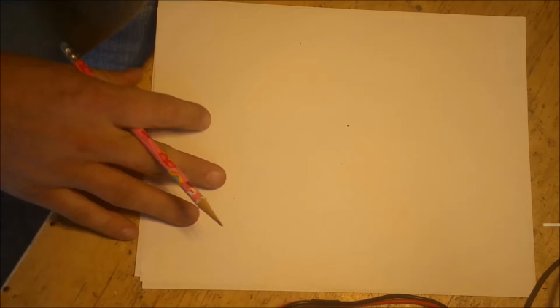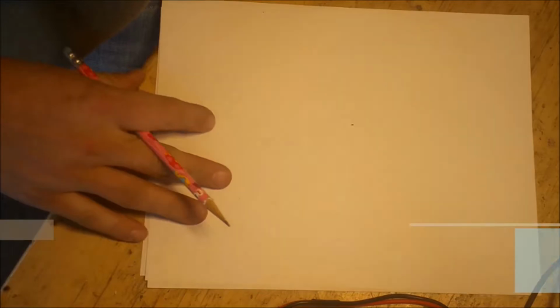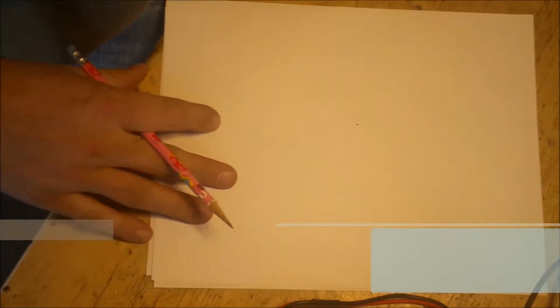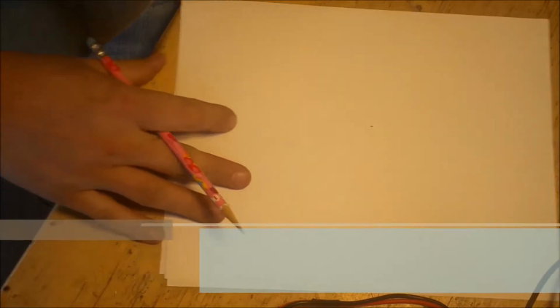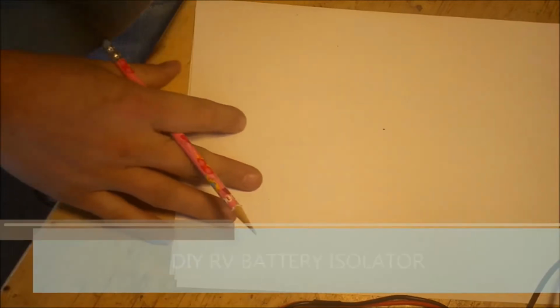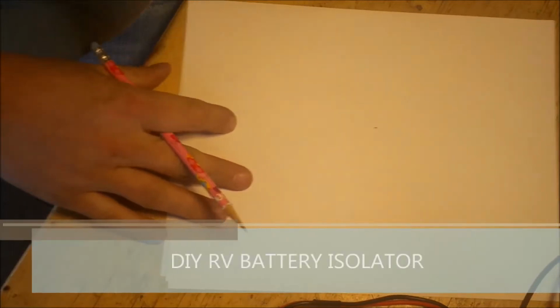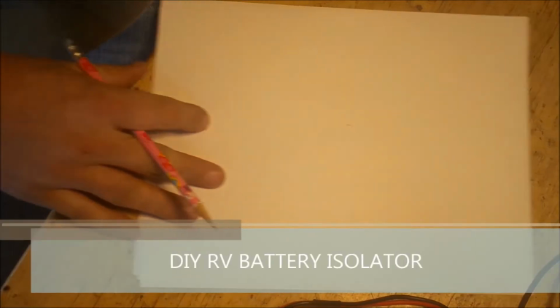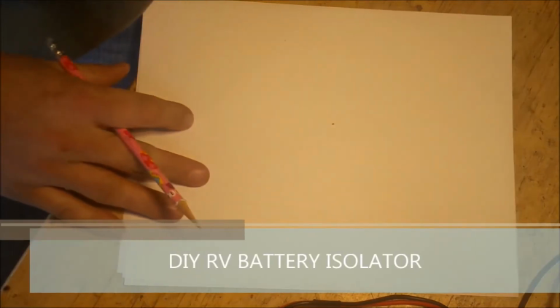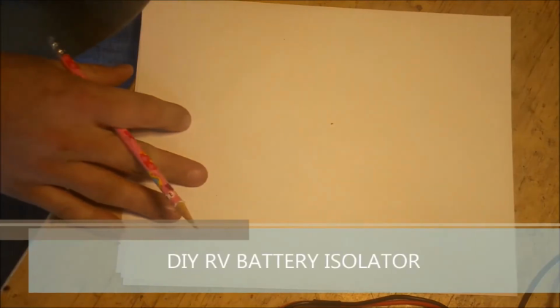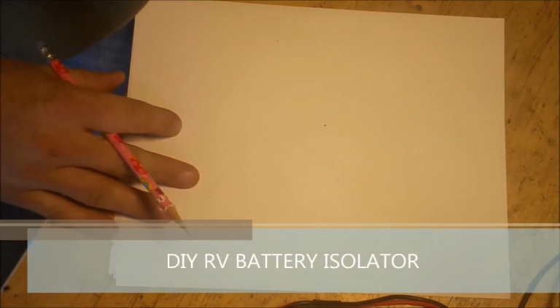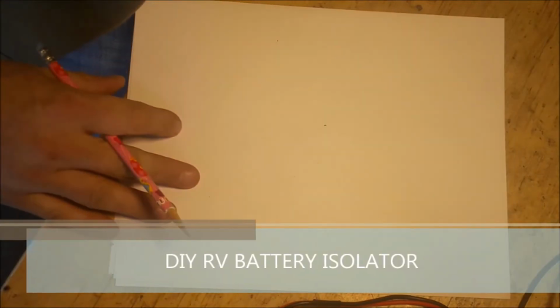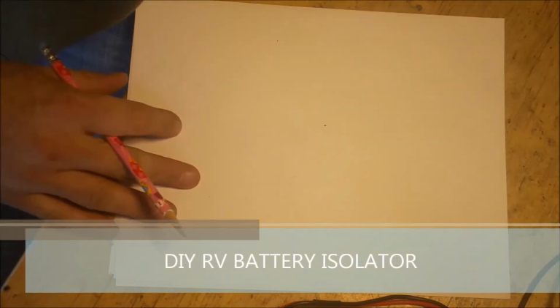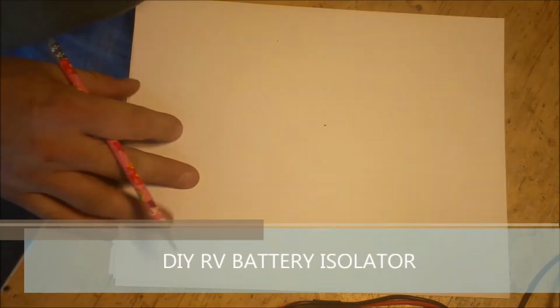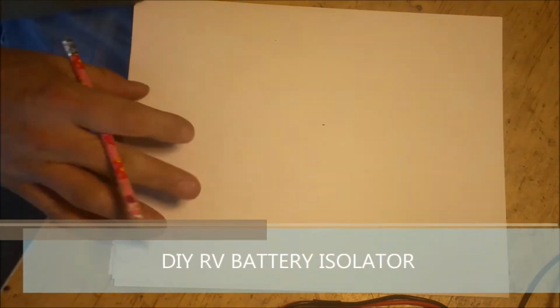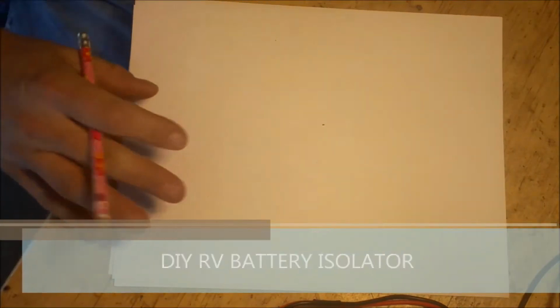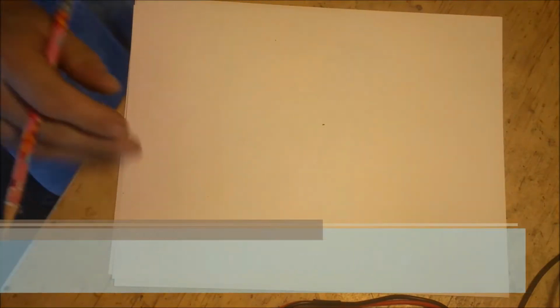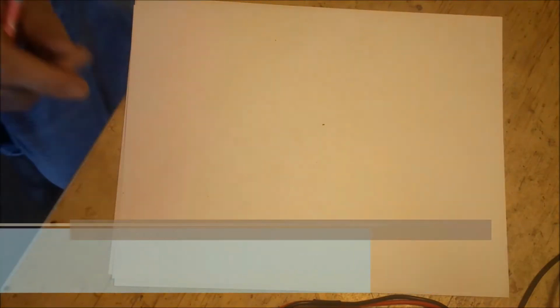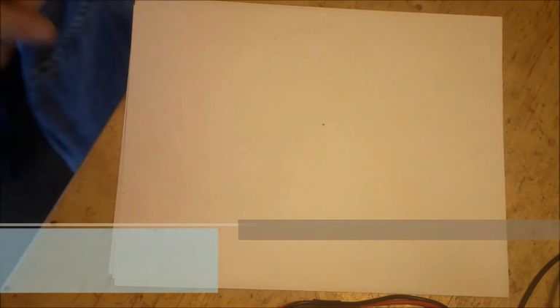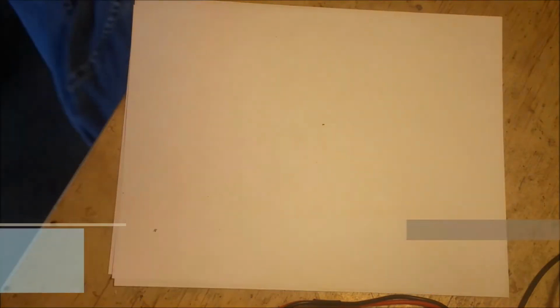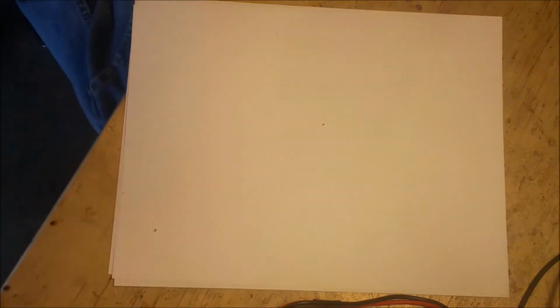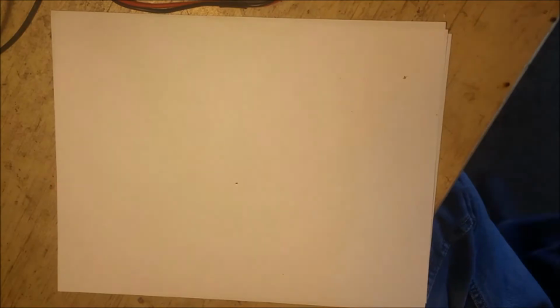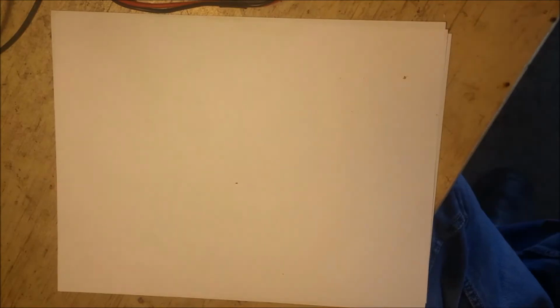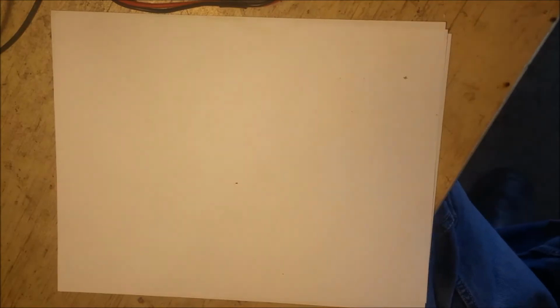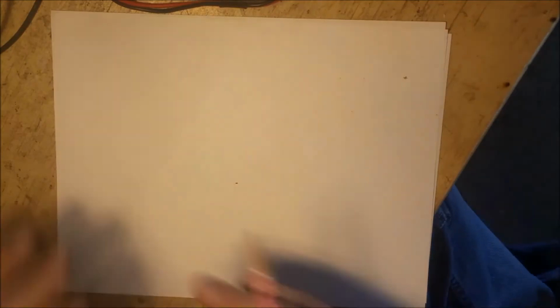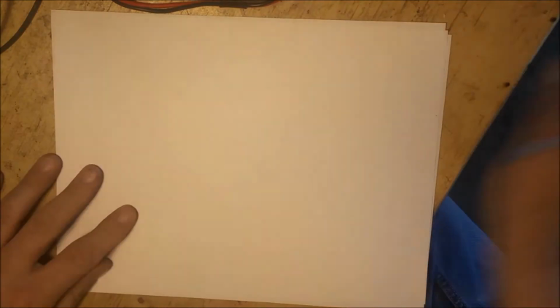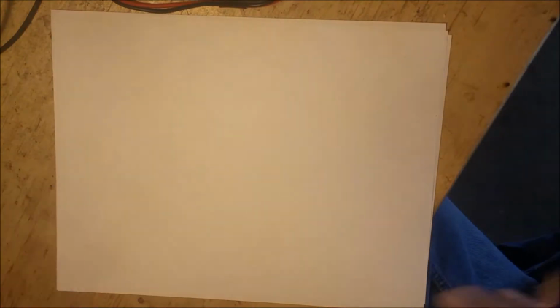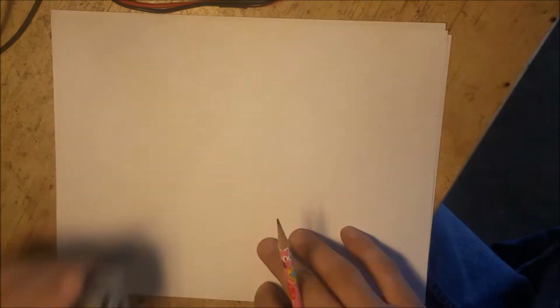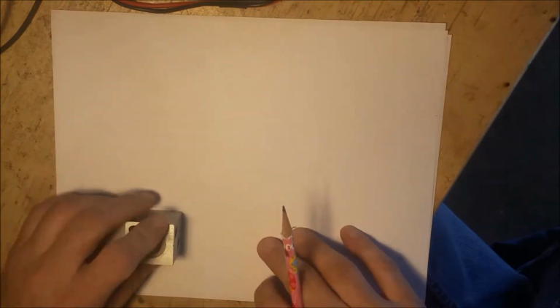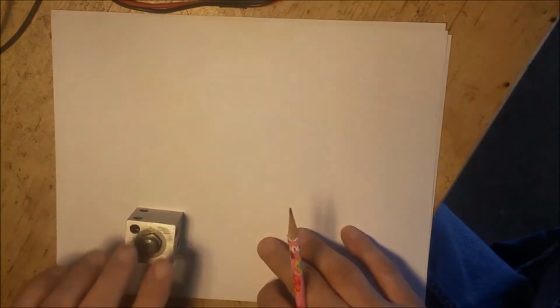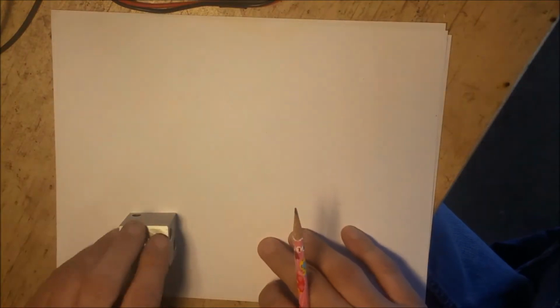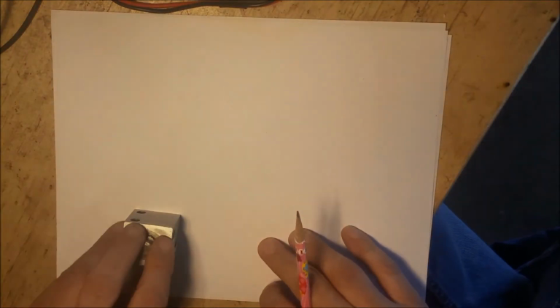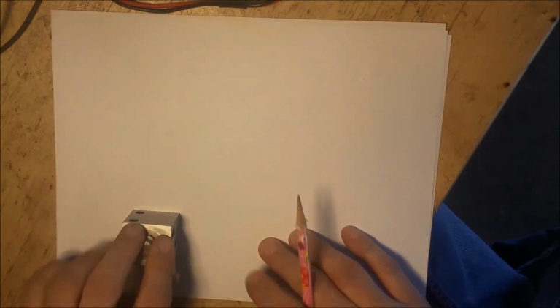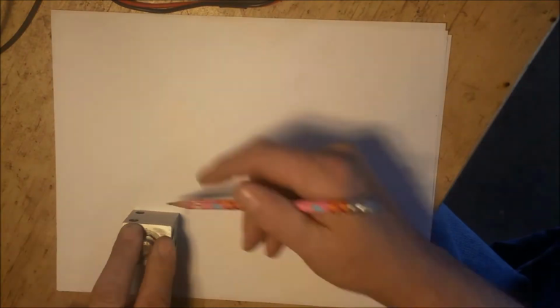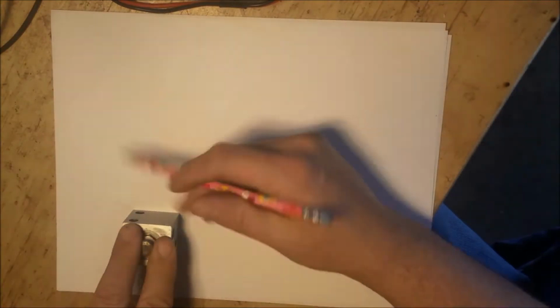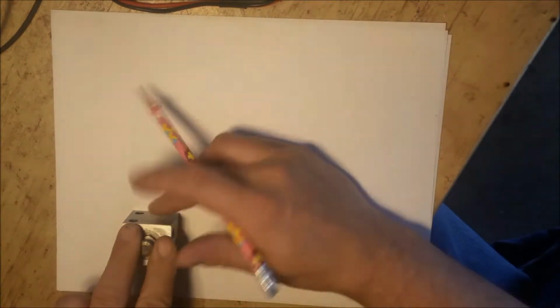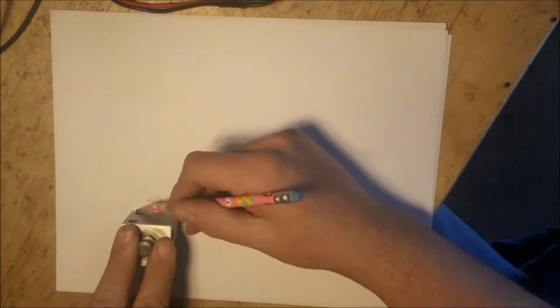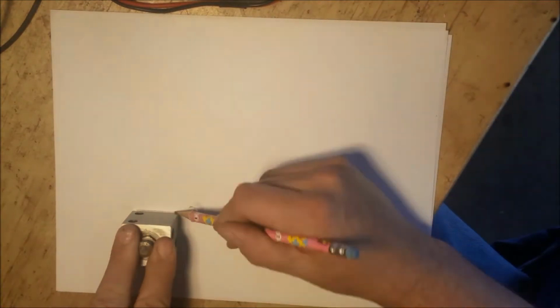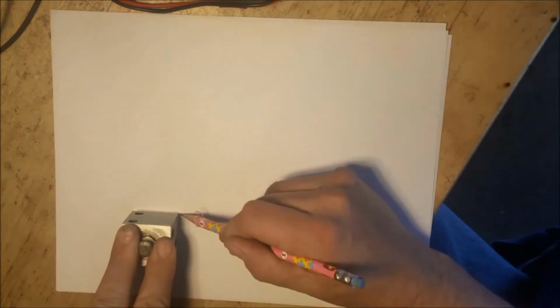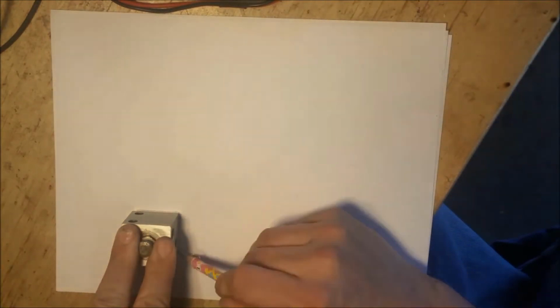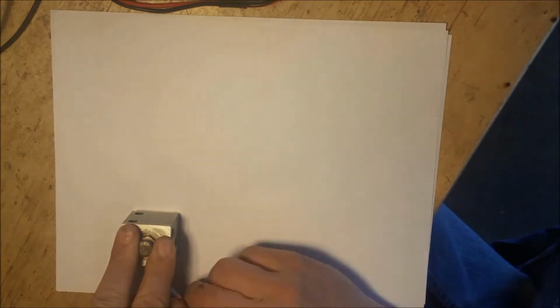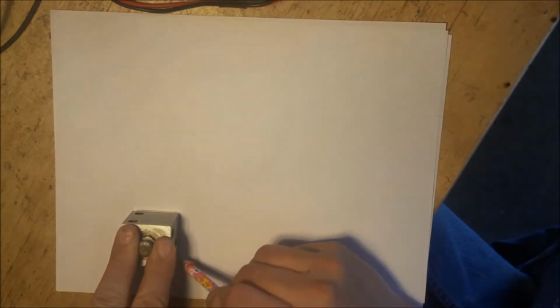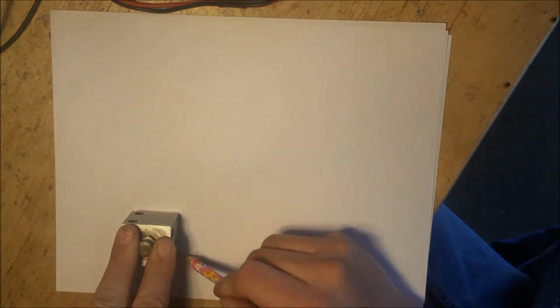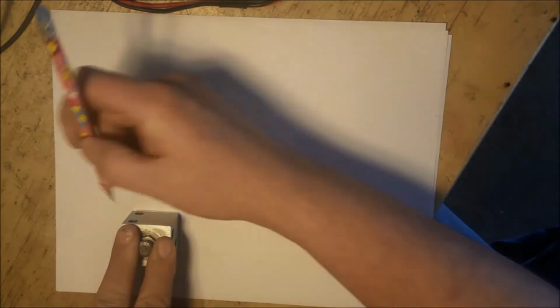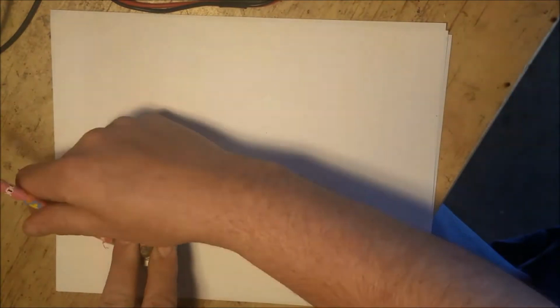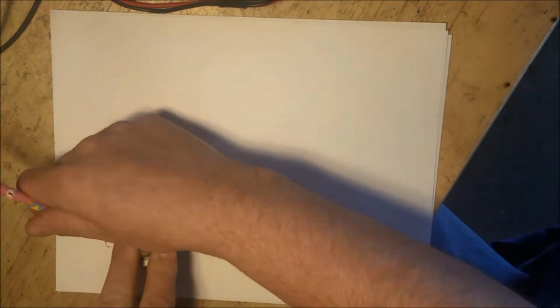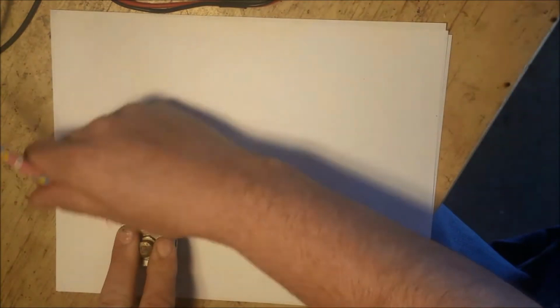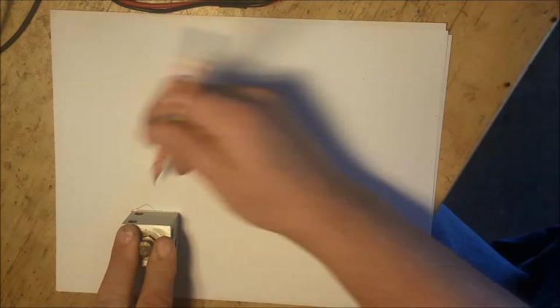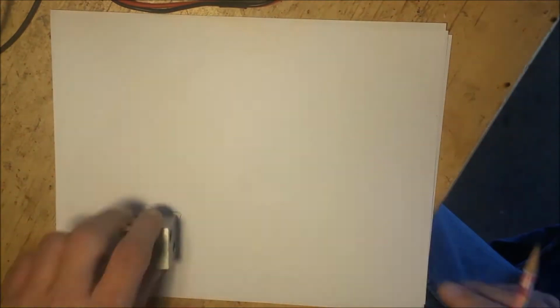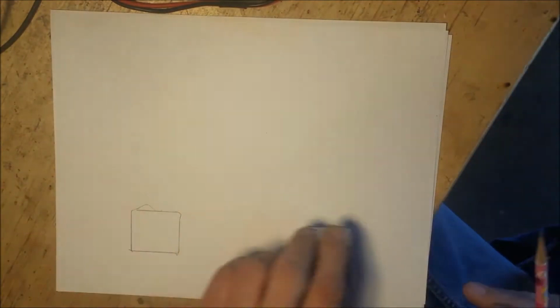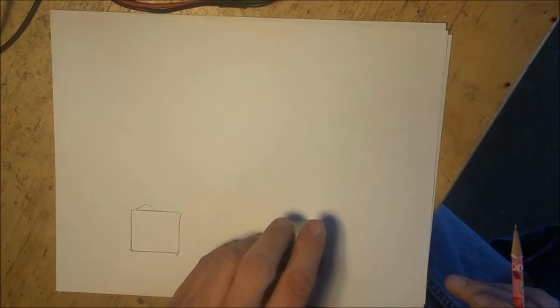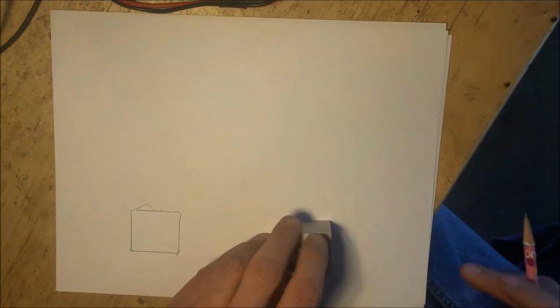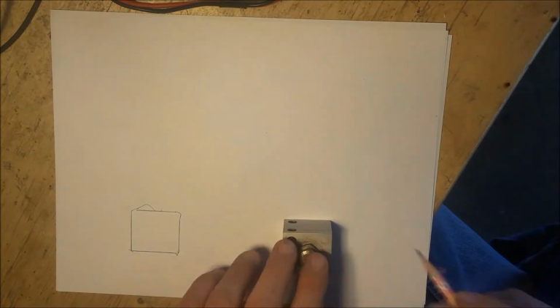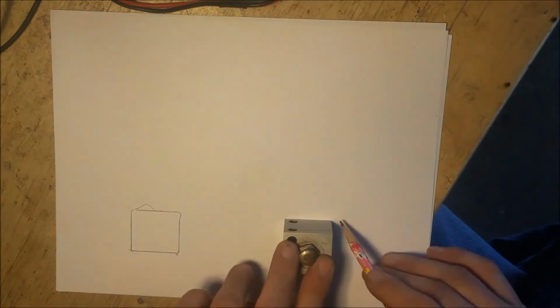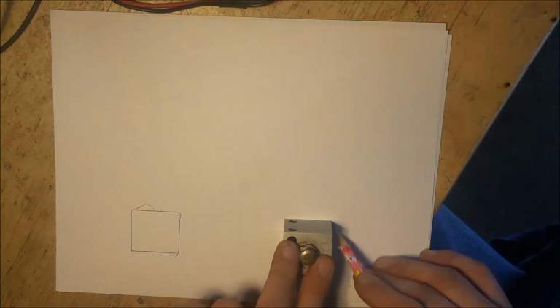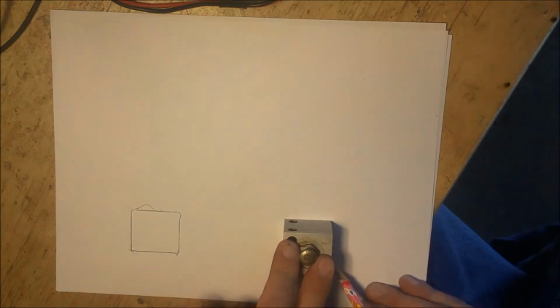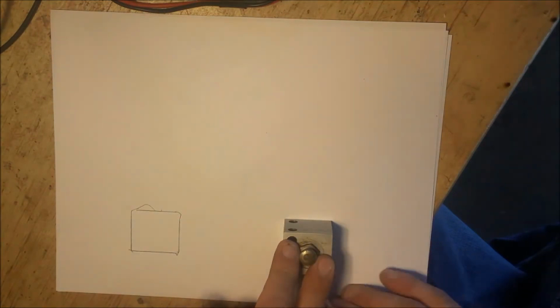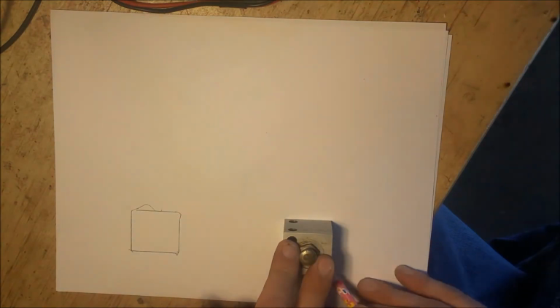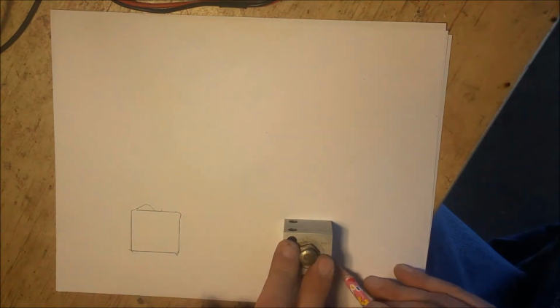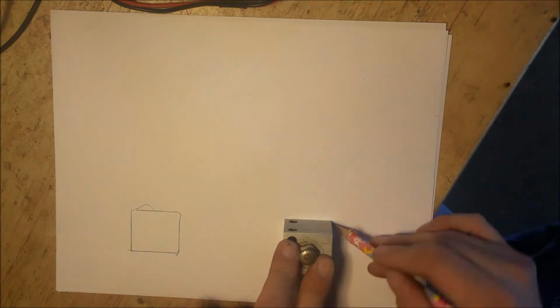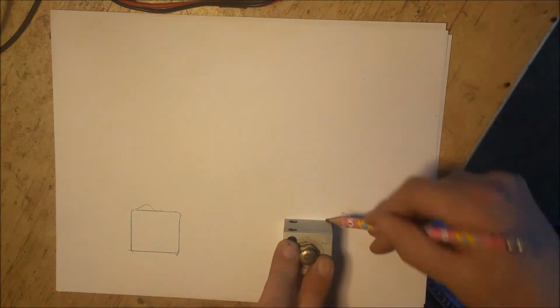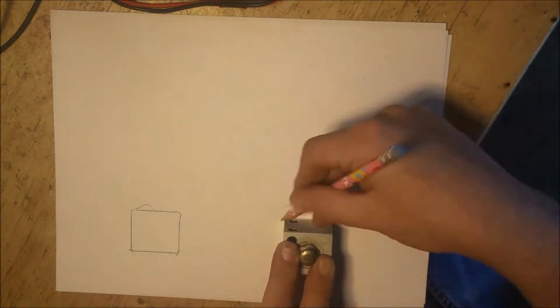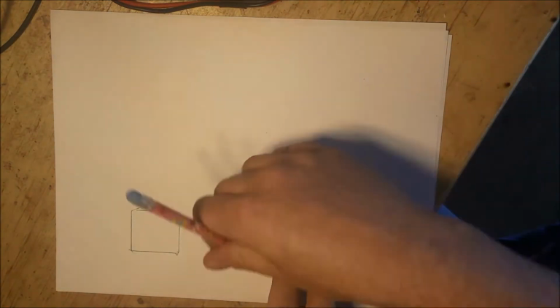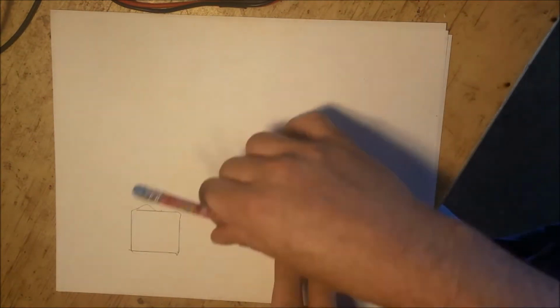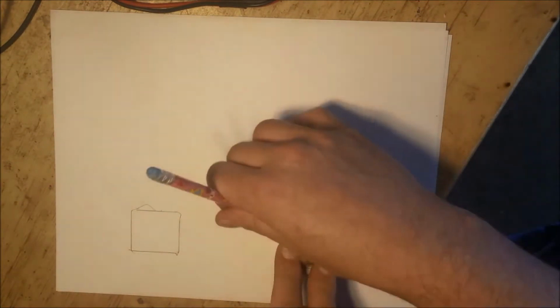Hello YouTube, this is Don Brandt and you're watching Doing It With Don. Today we're going to build a battery isolator for your RV.